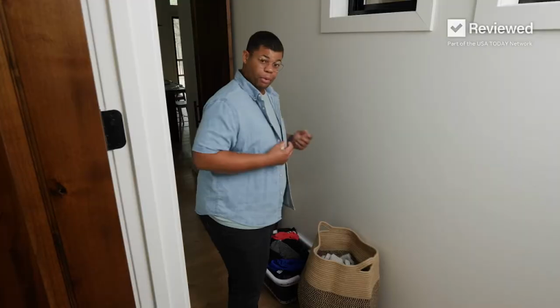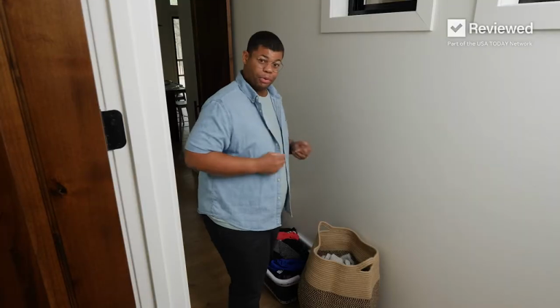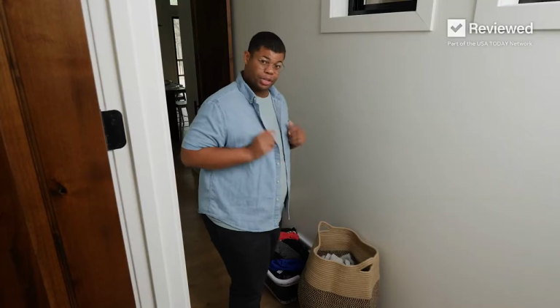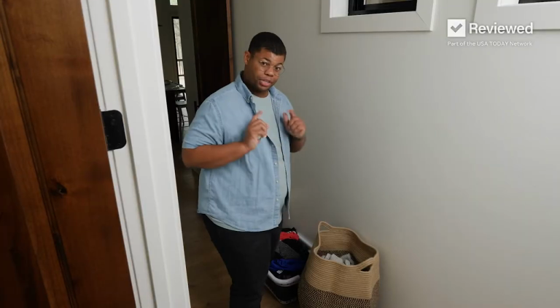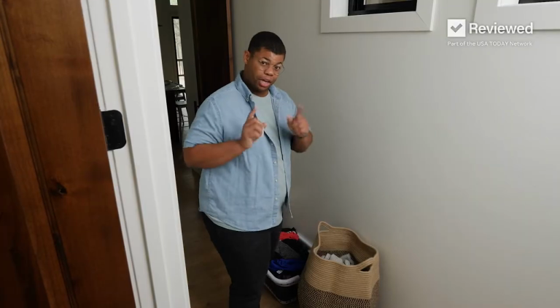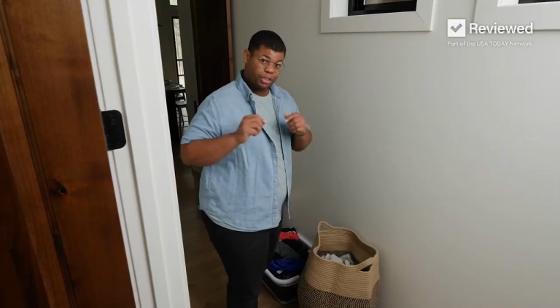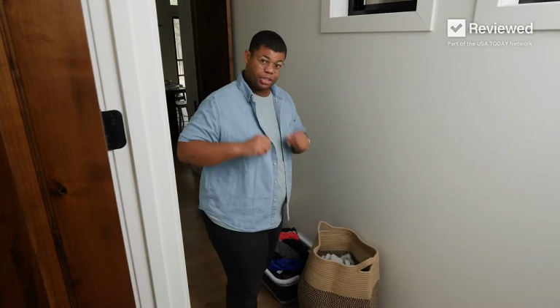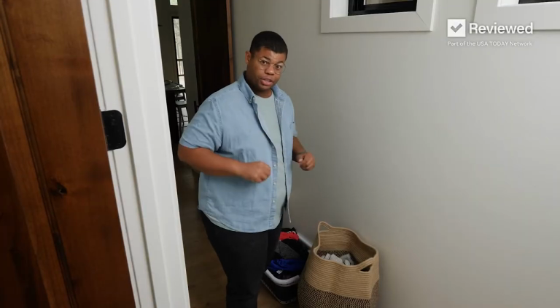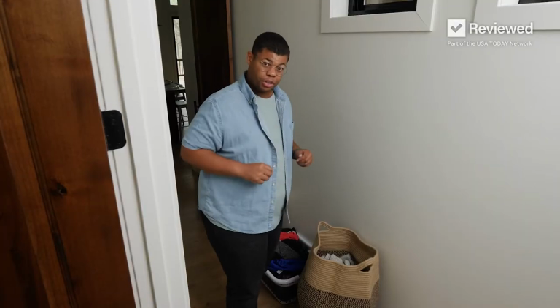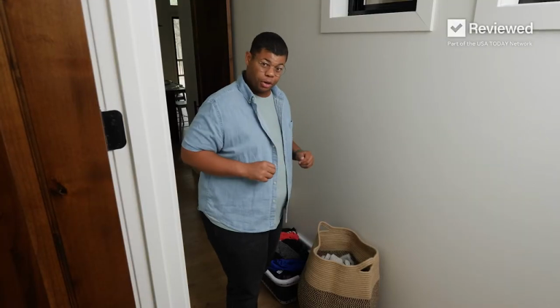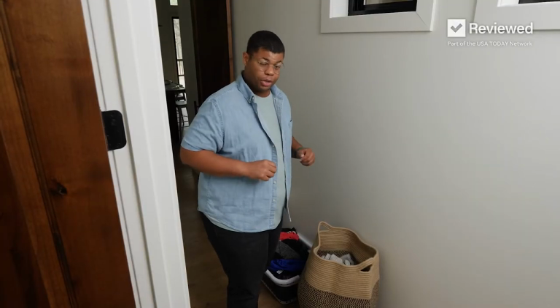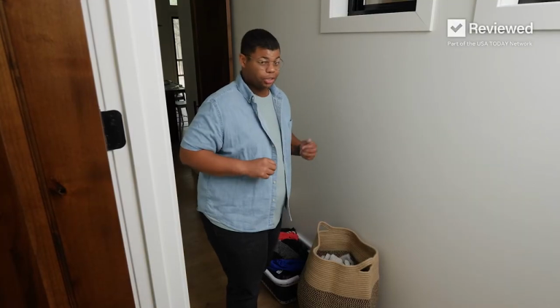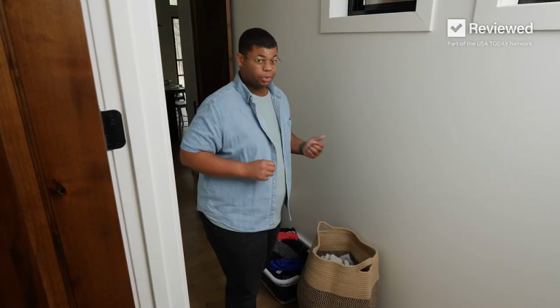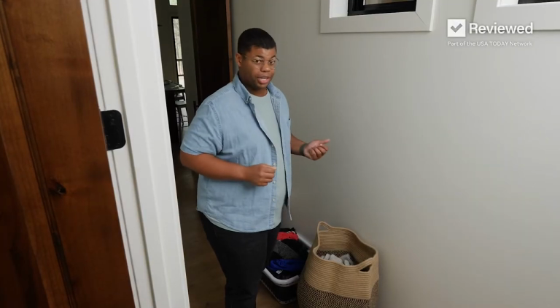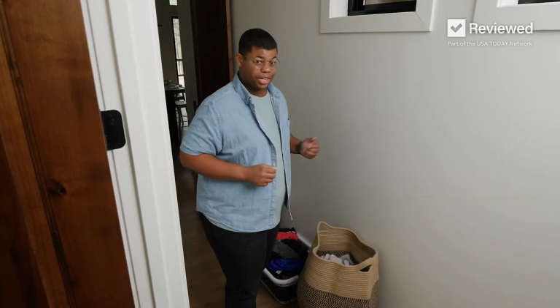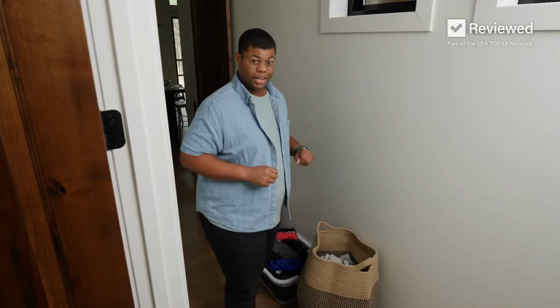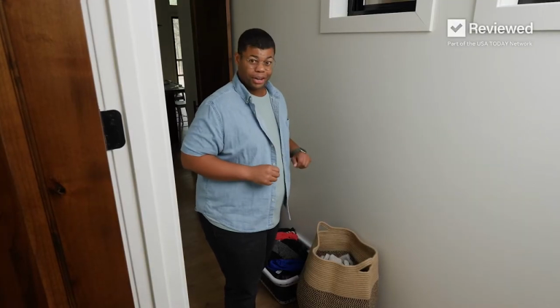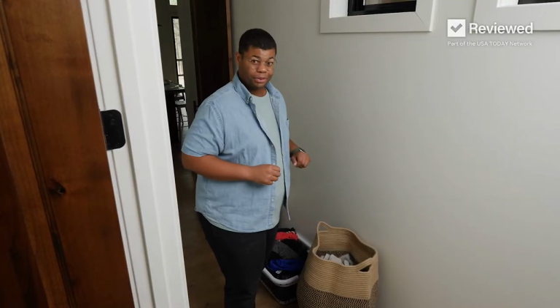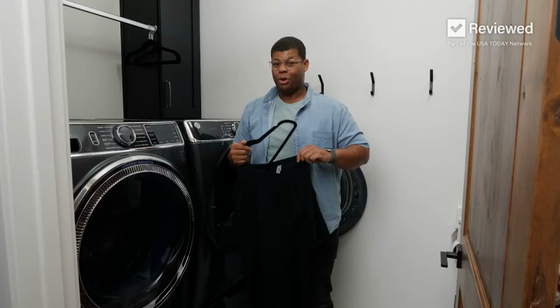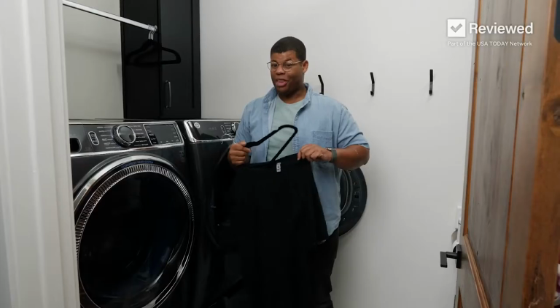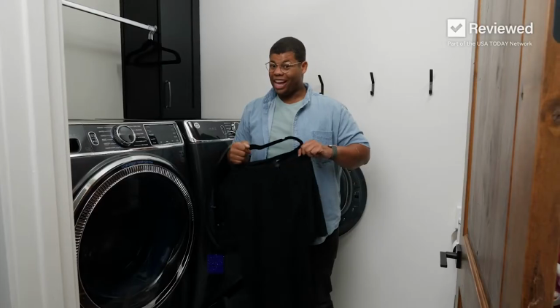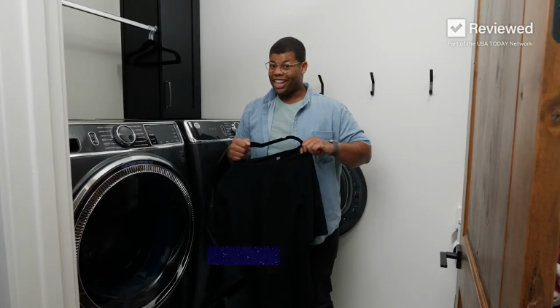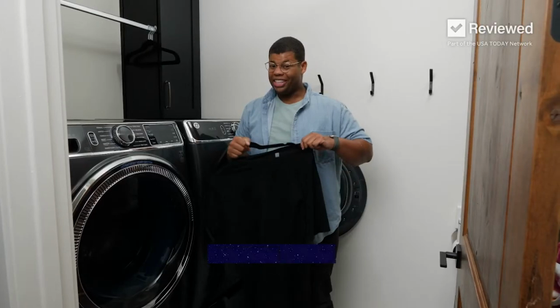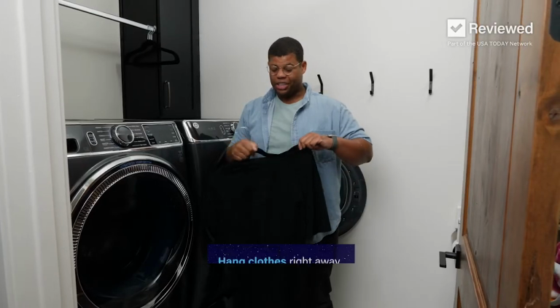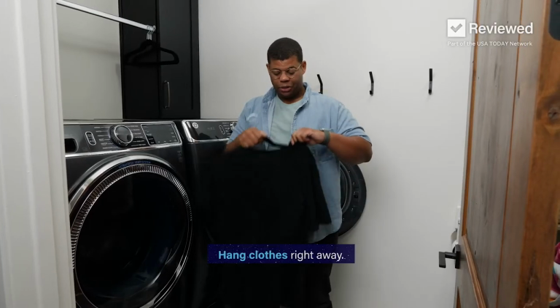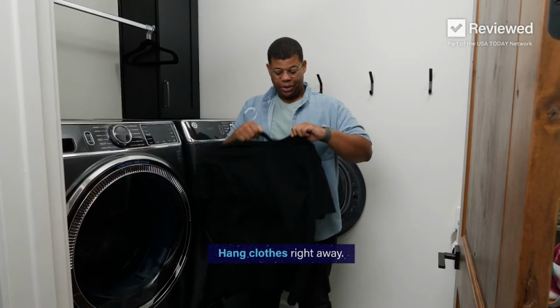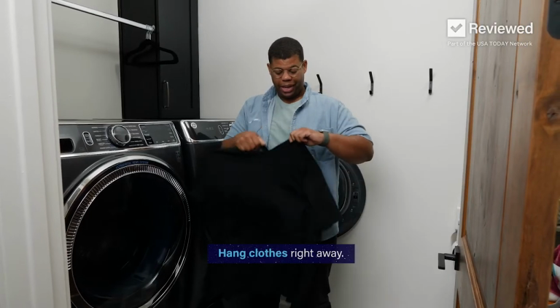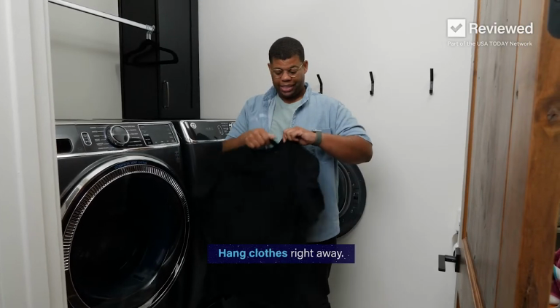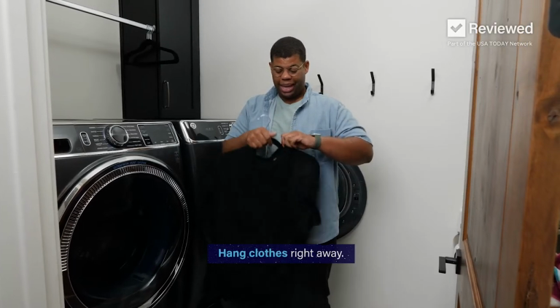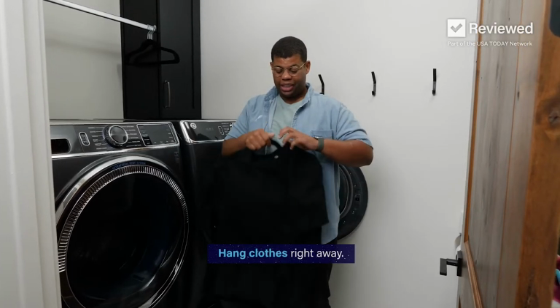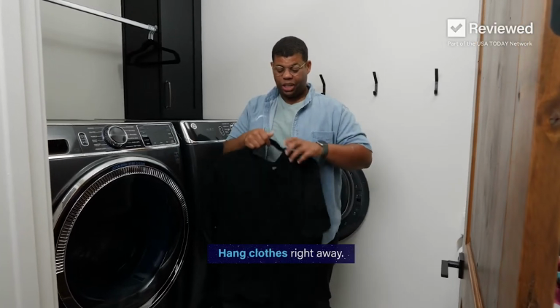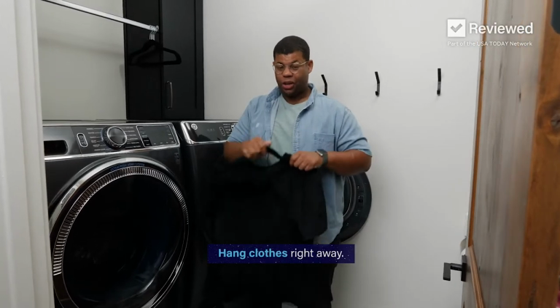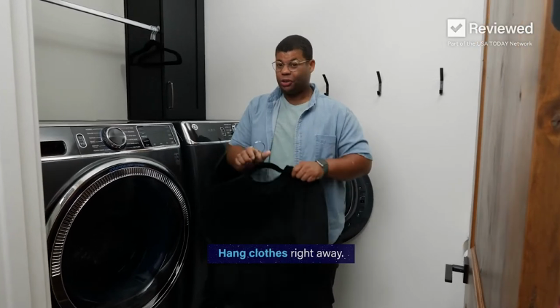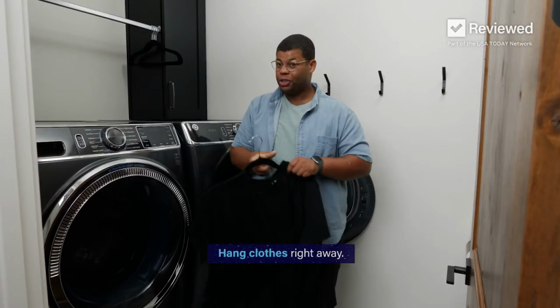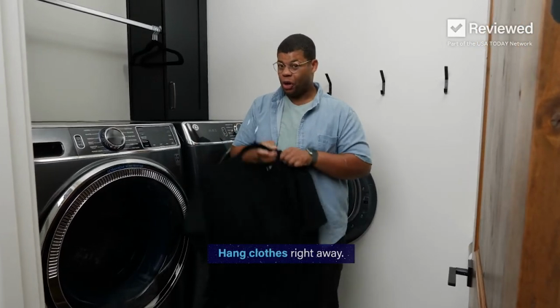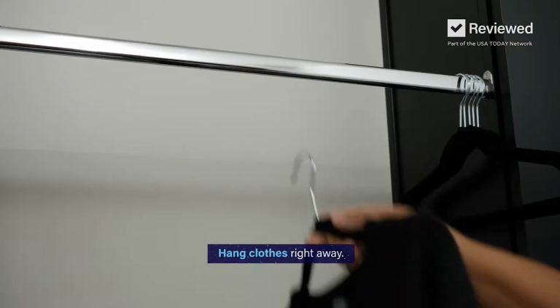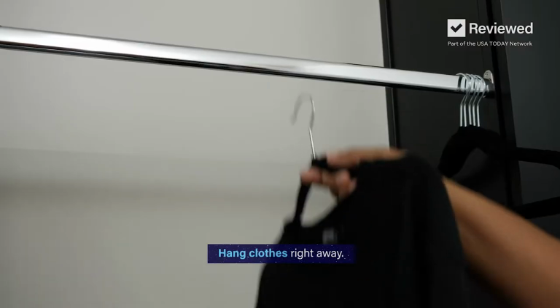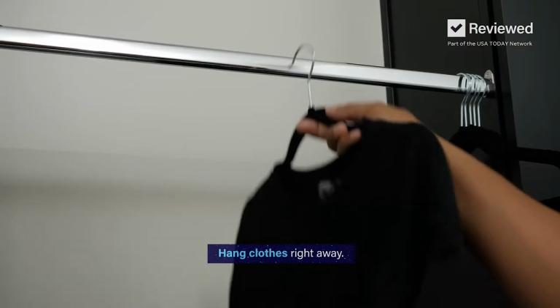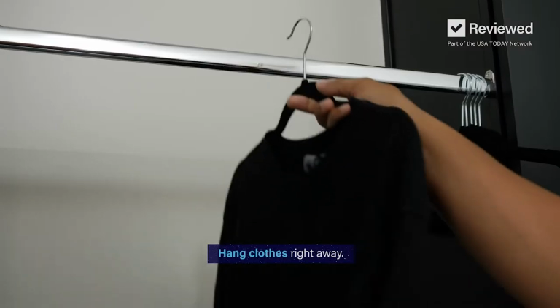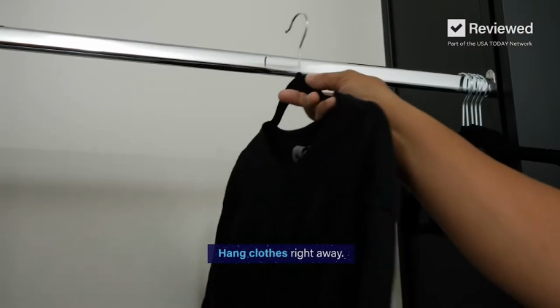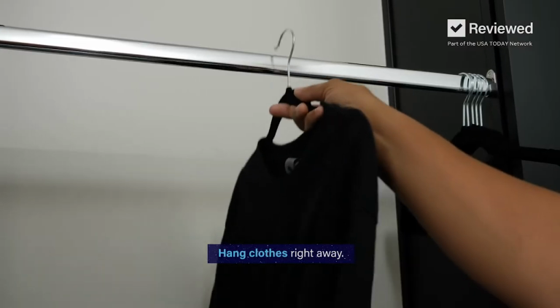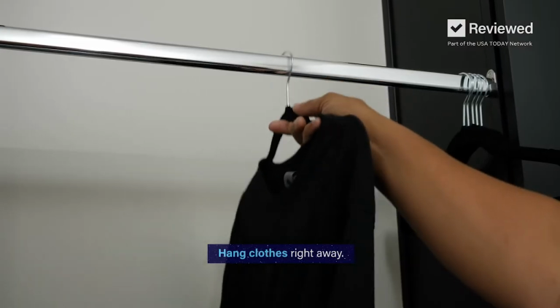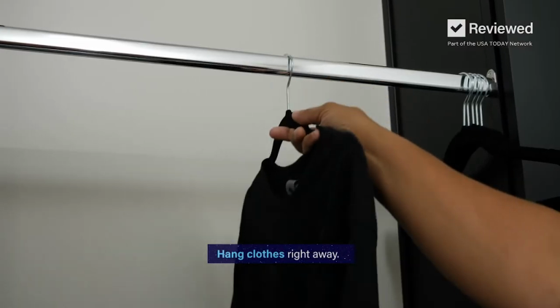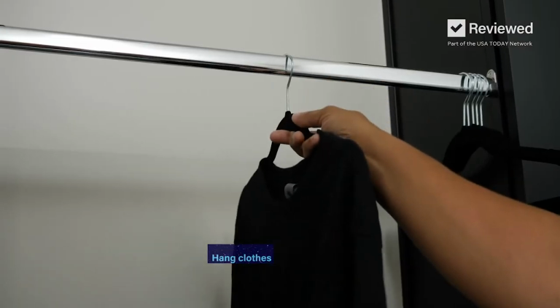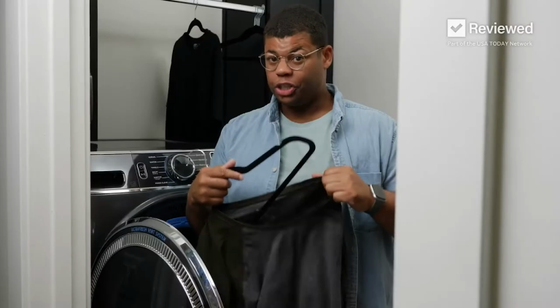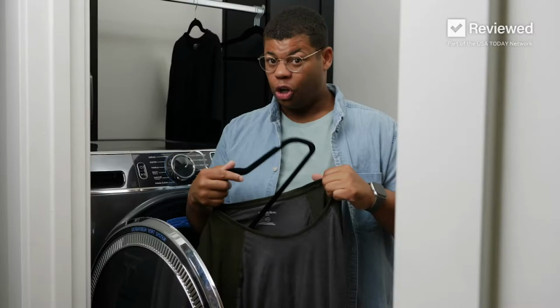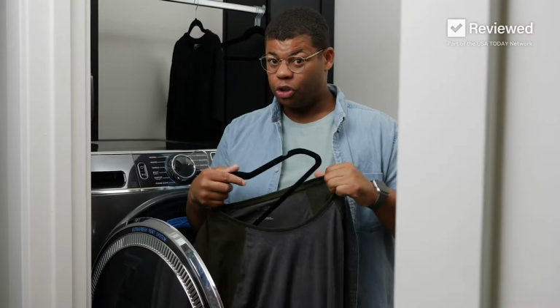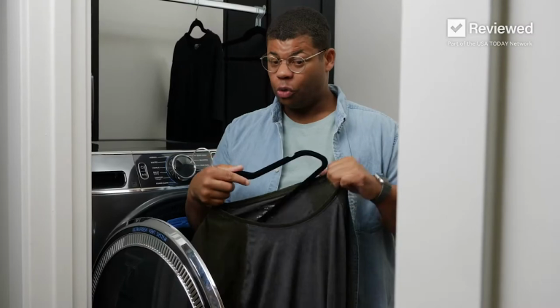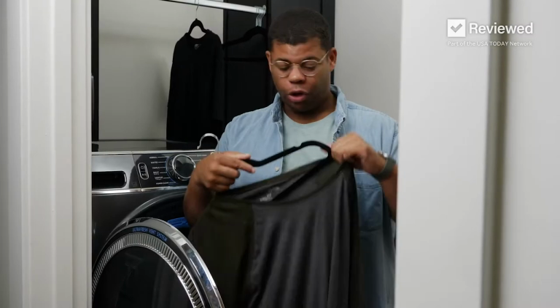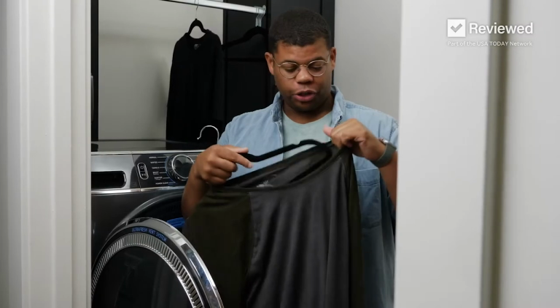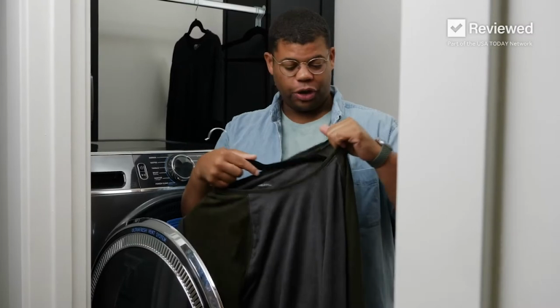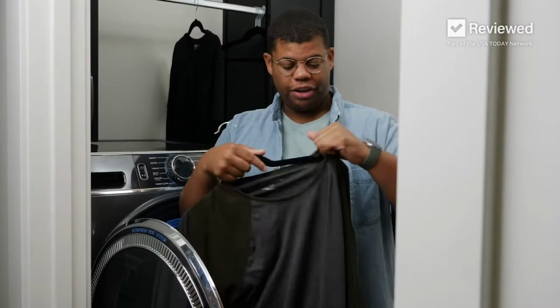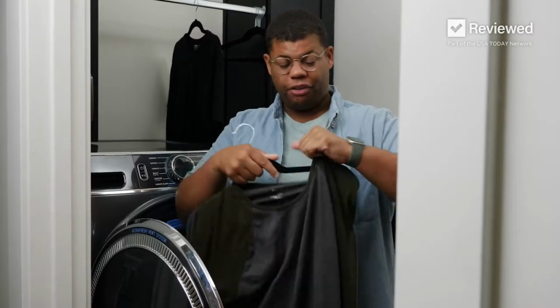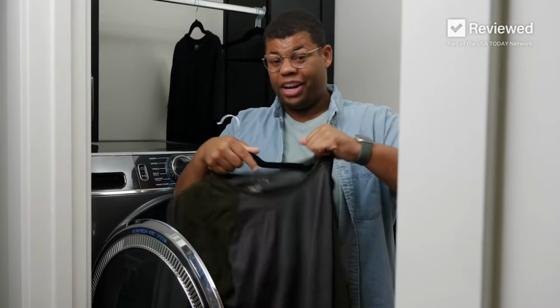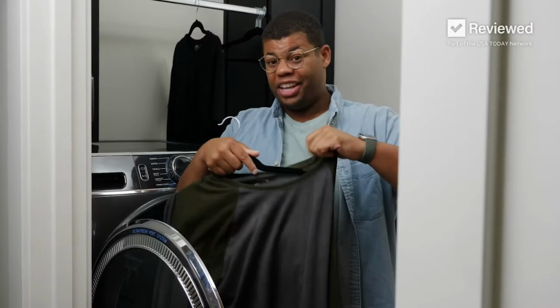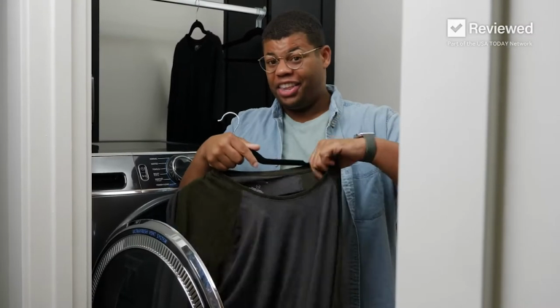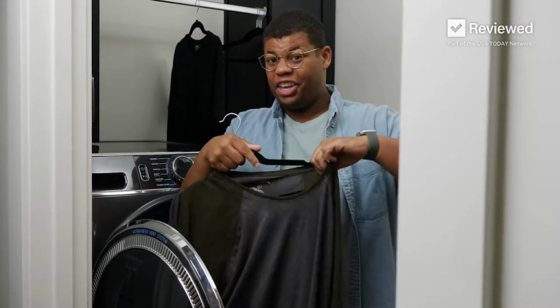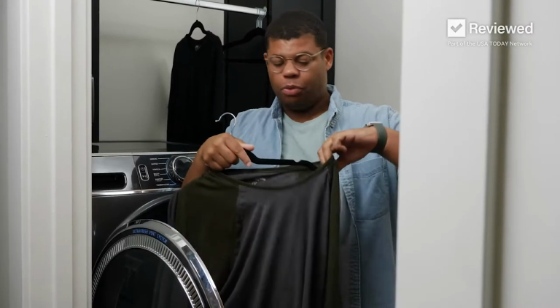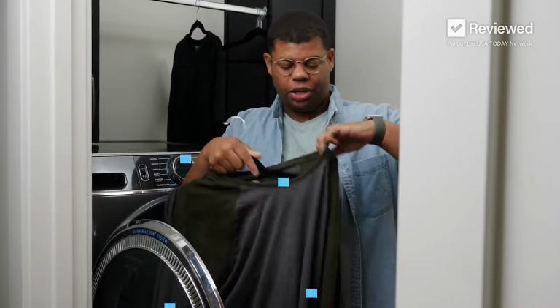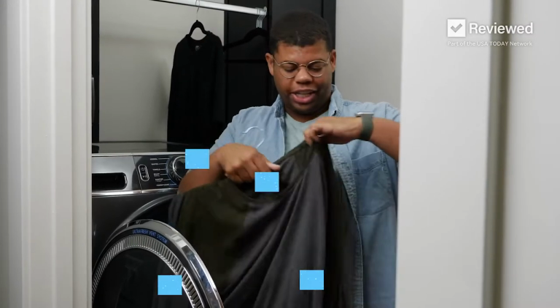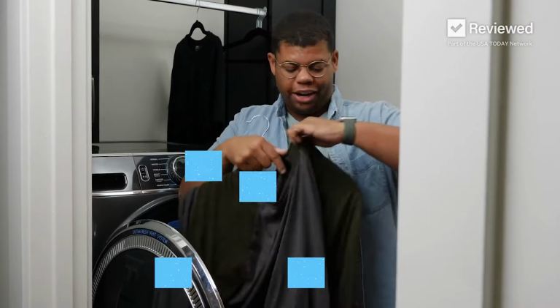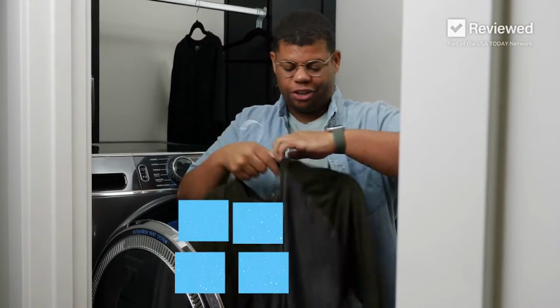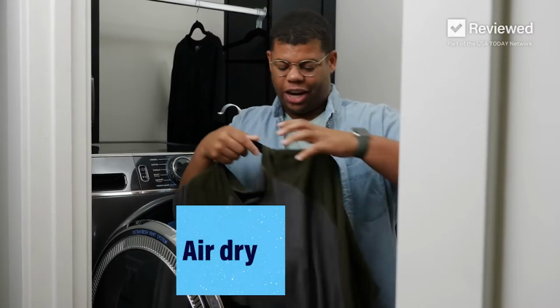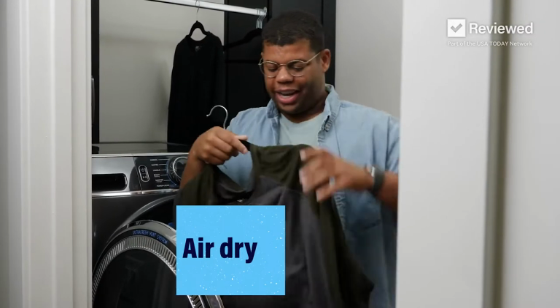That way, when you toss in your load, it's ready to go. One thing I like to do is hang the clothes right away. This also works great for anything you want to air dry.